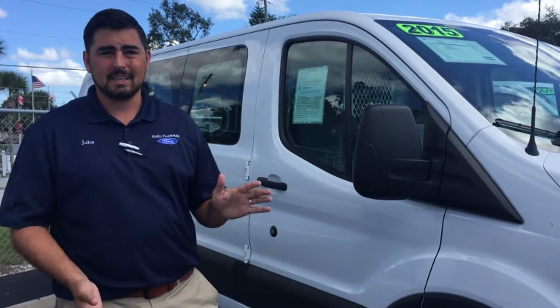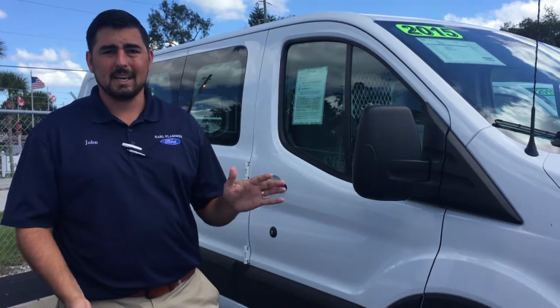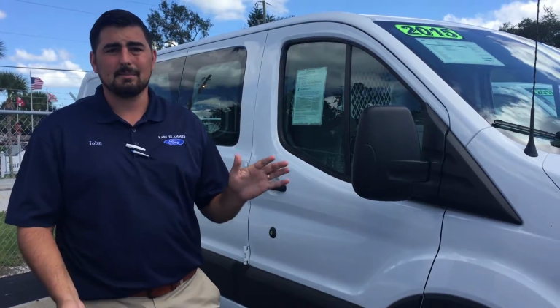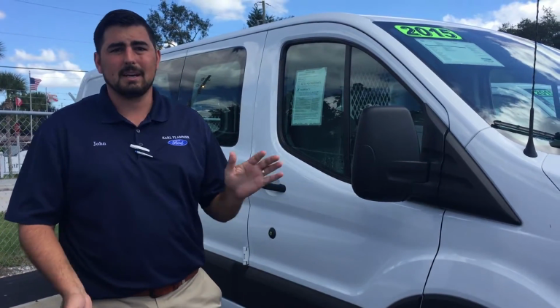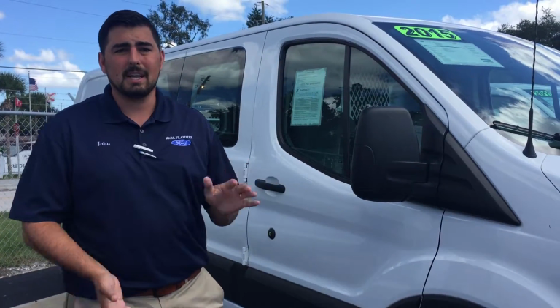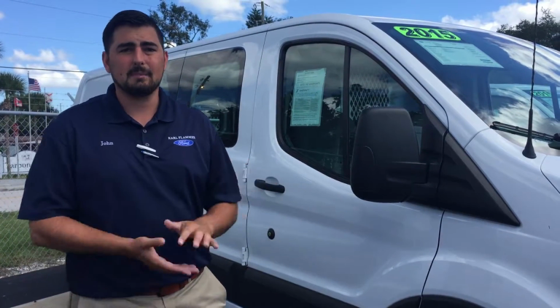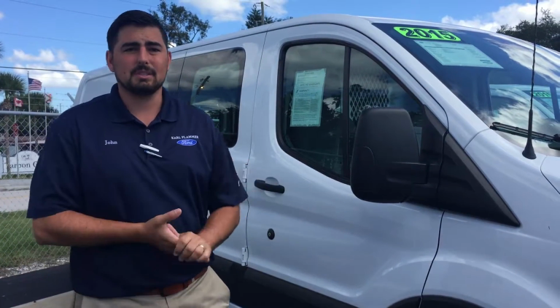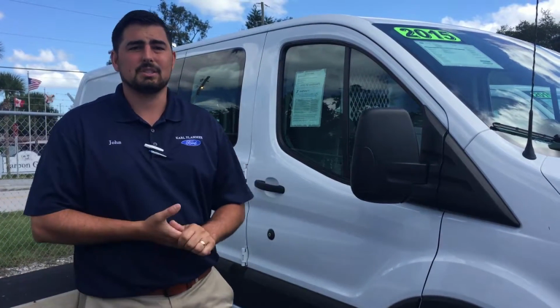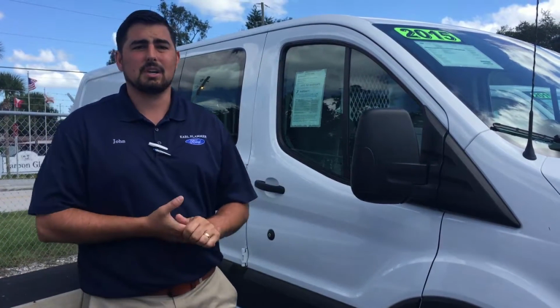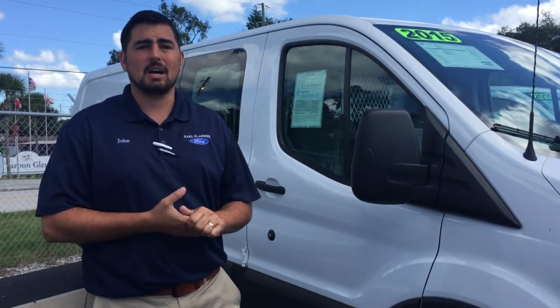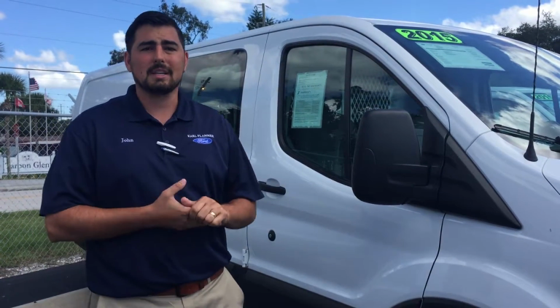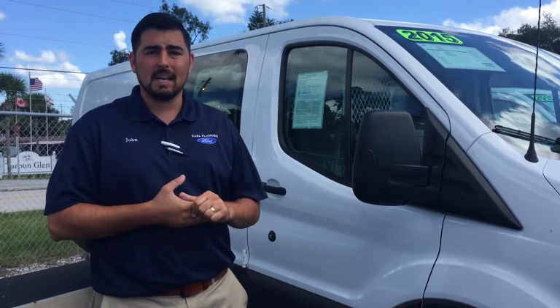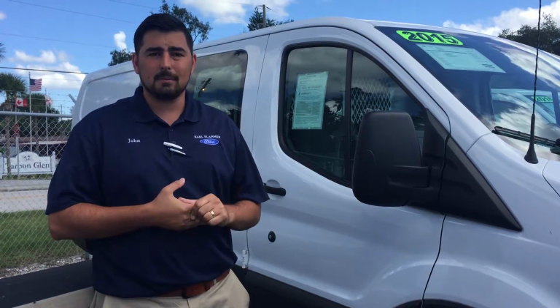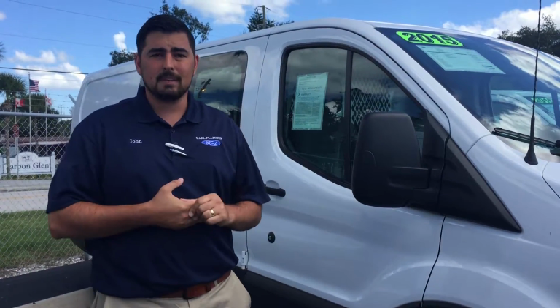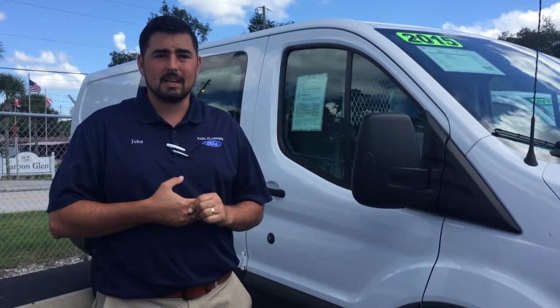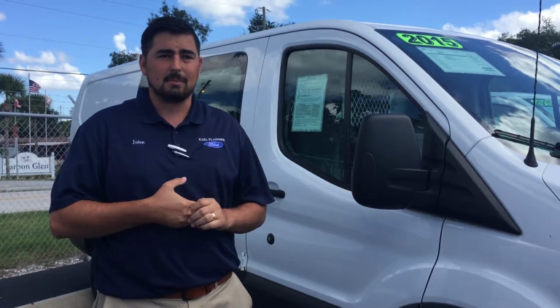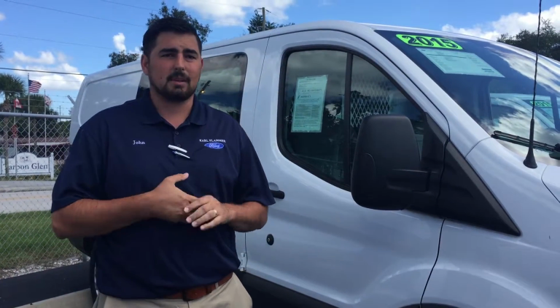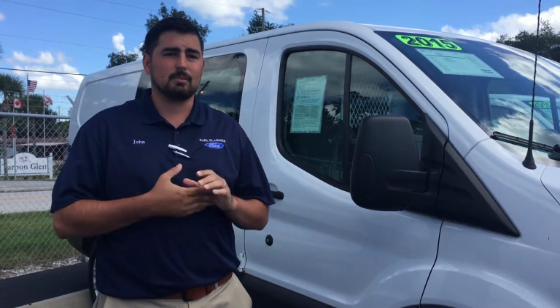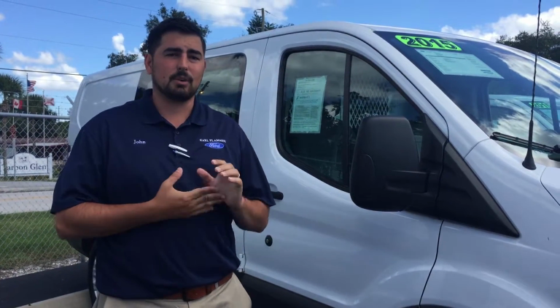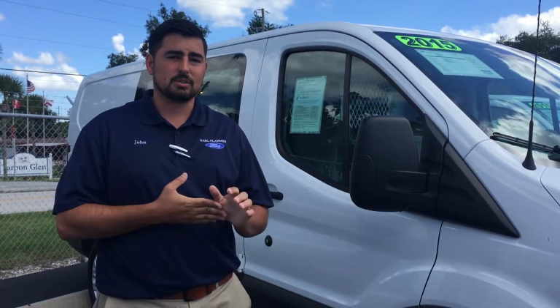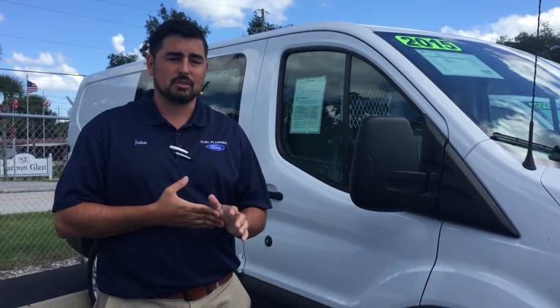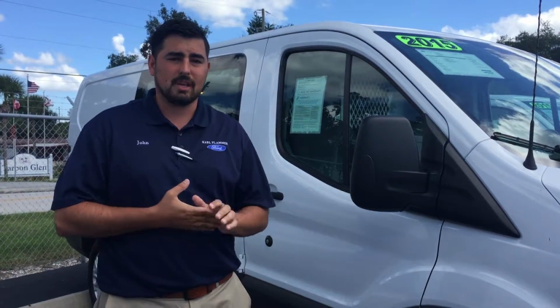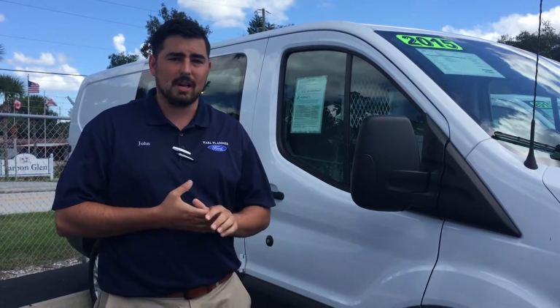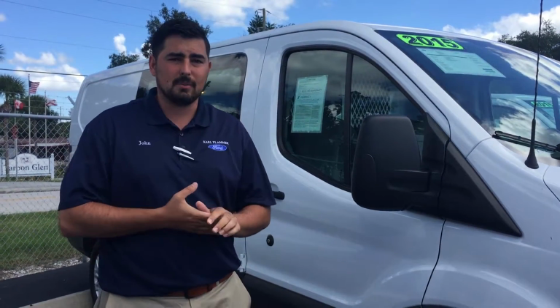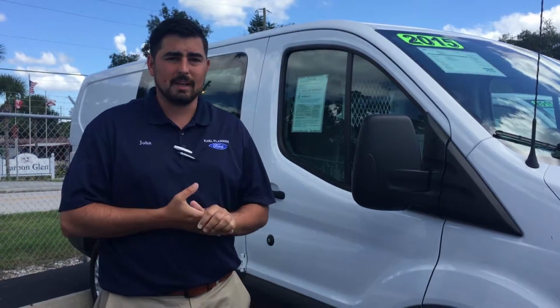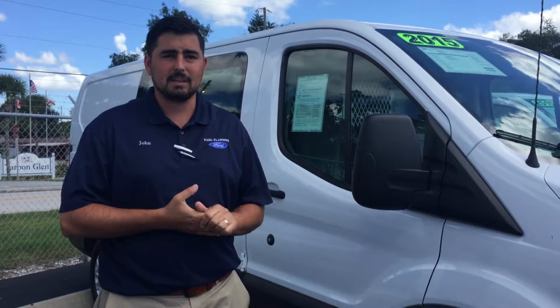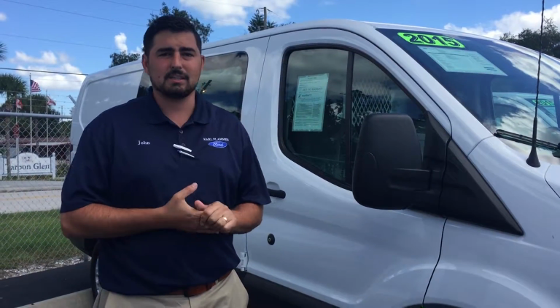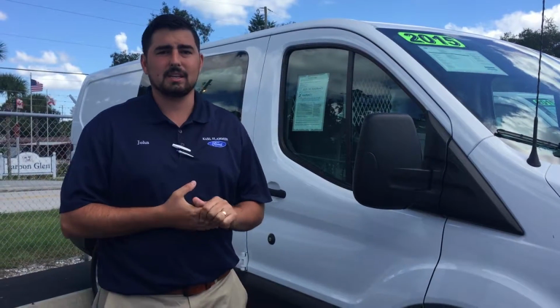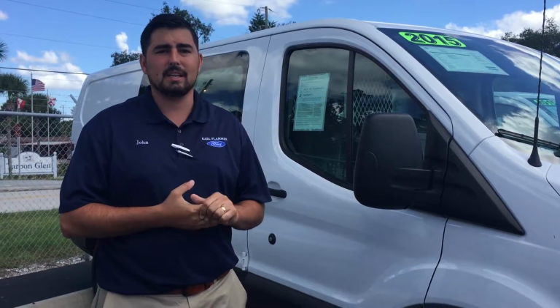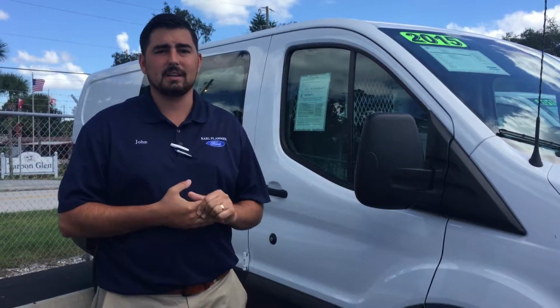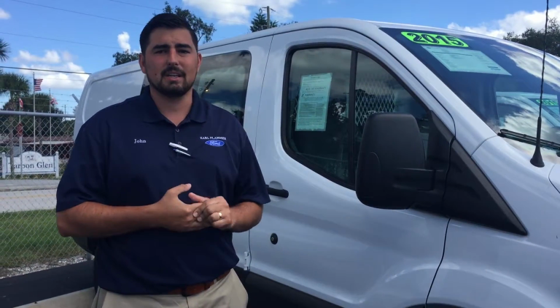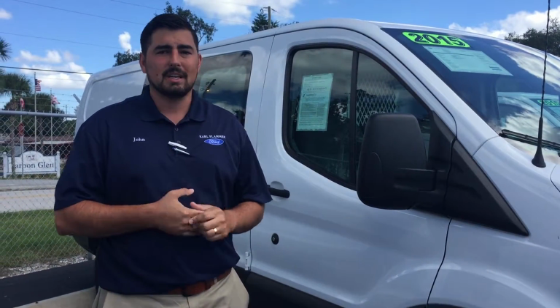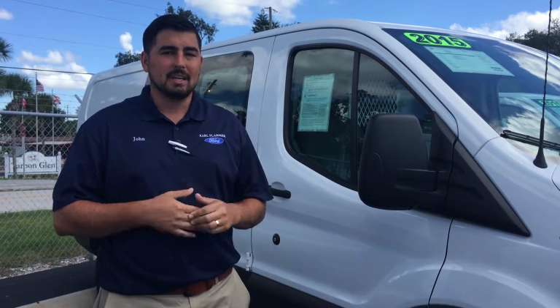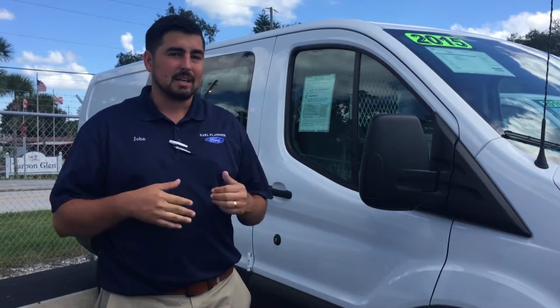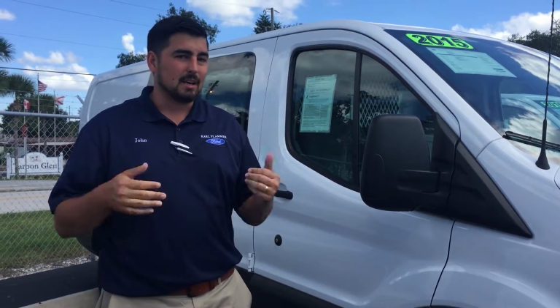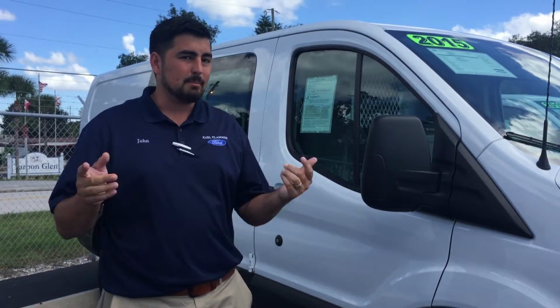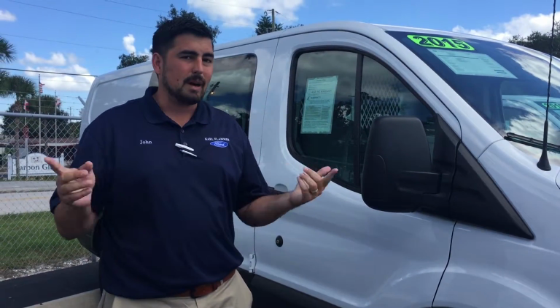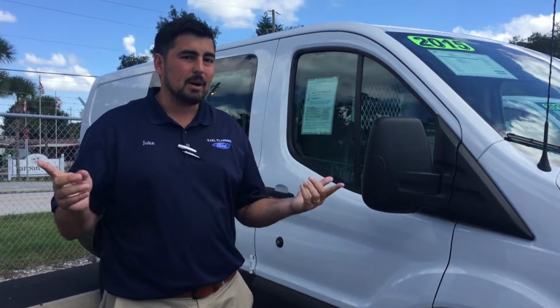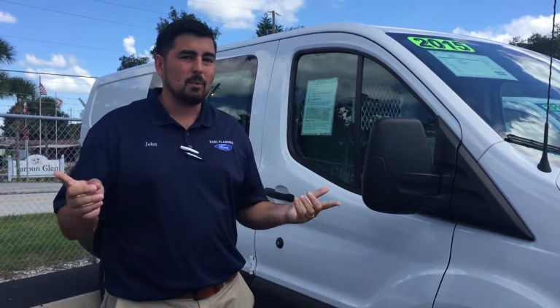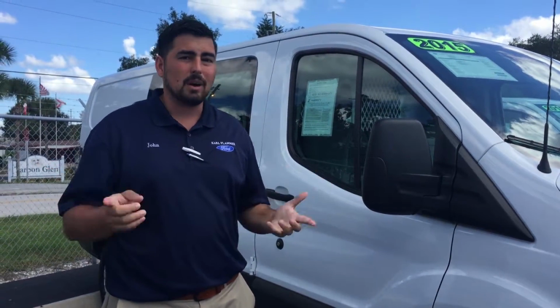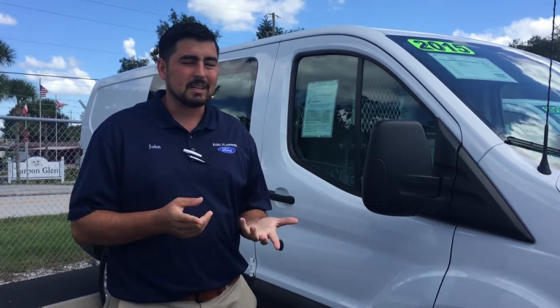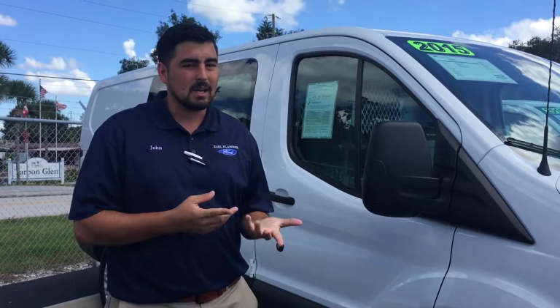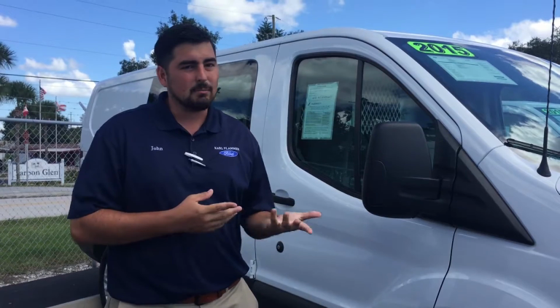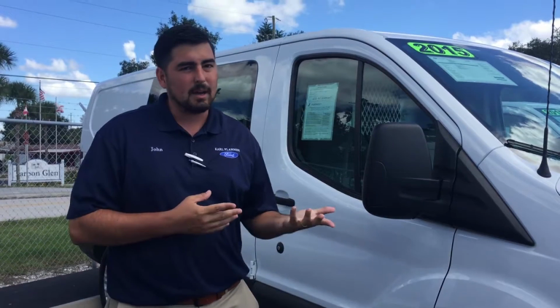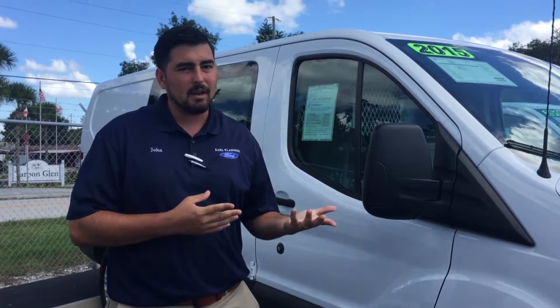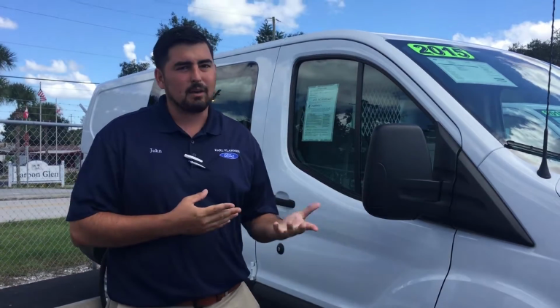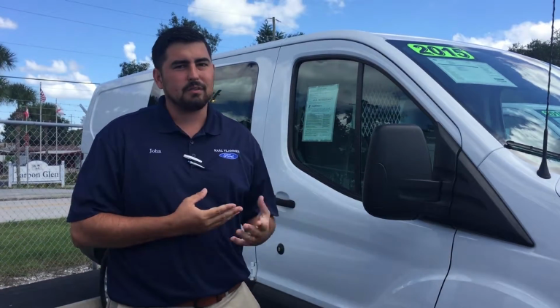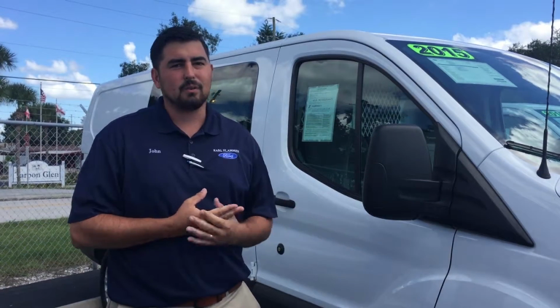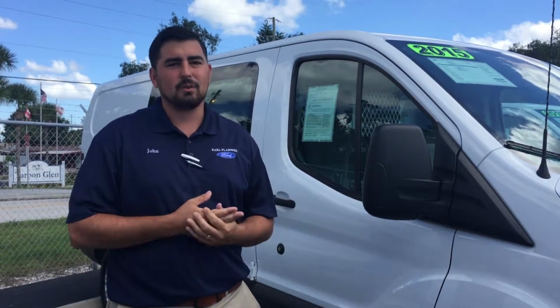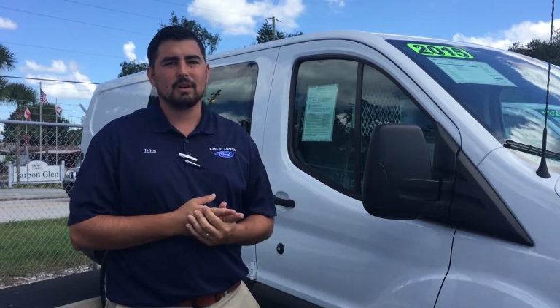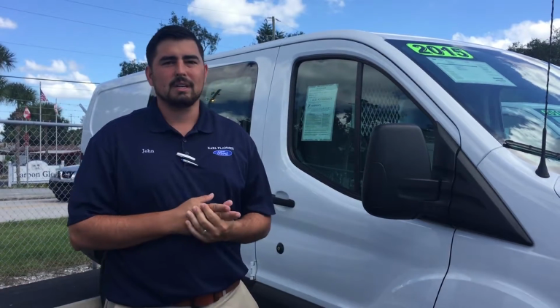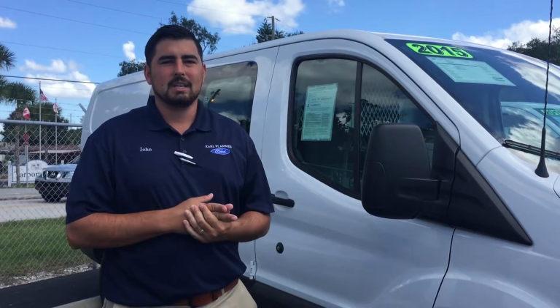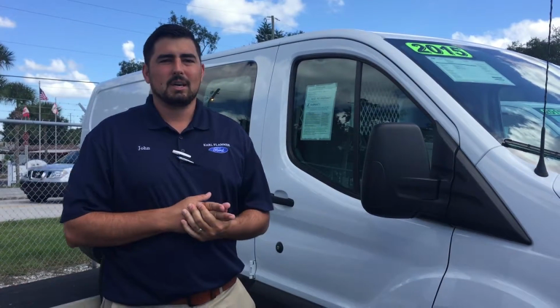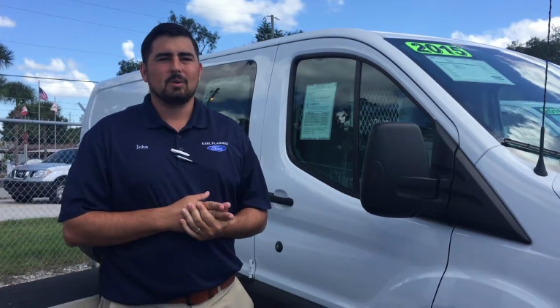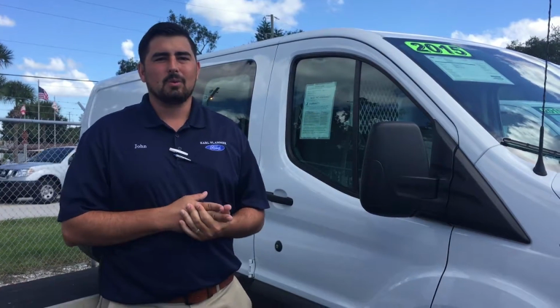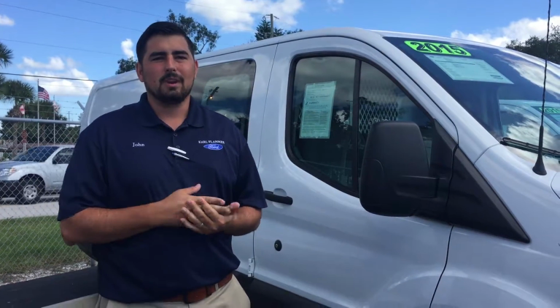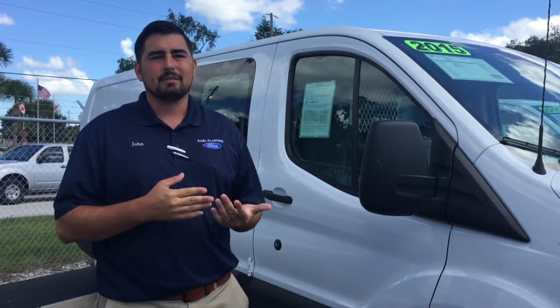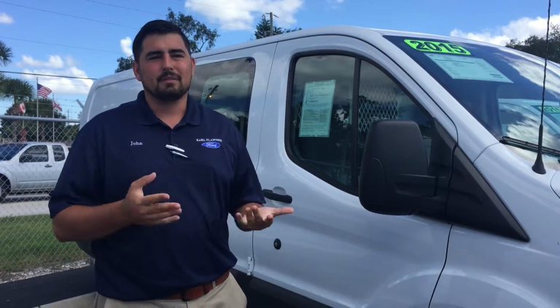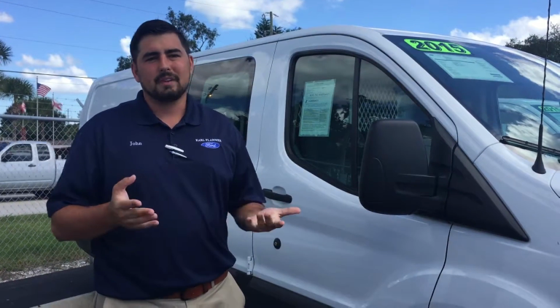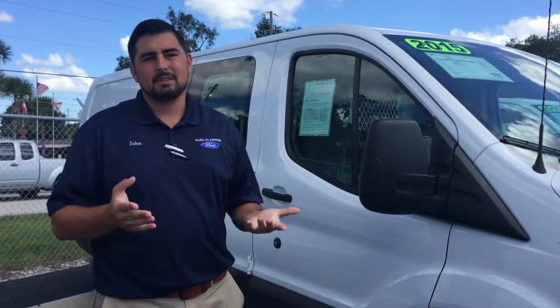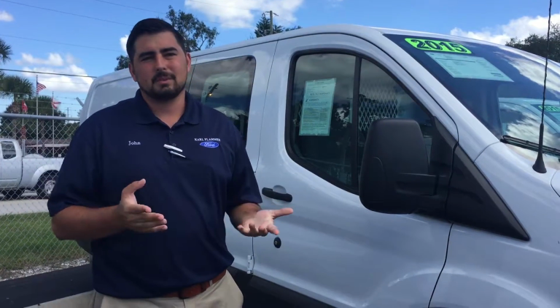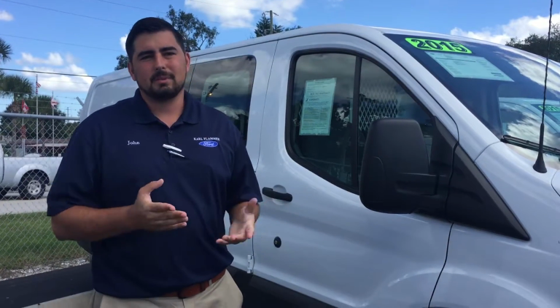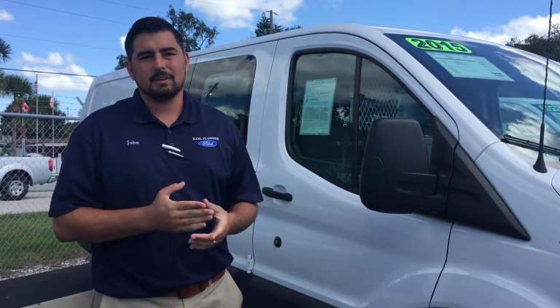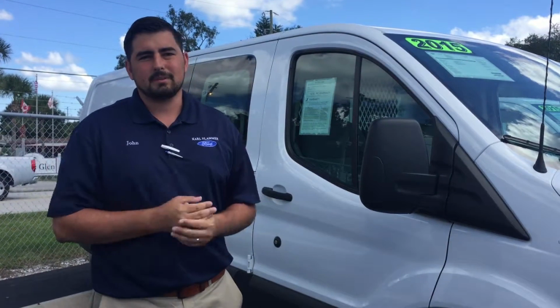Again, my name is John Gammon. I'm a commercial account manager here. Come by for one, come by for all four — whatever fits your bill.